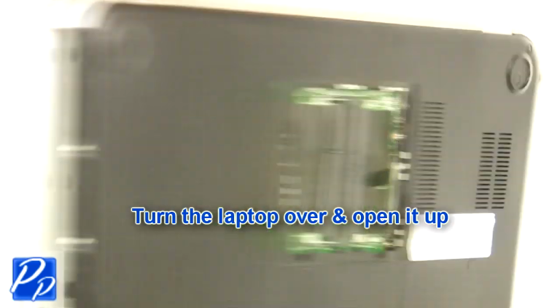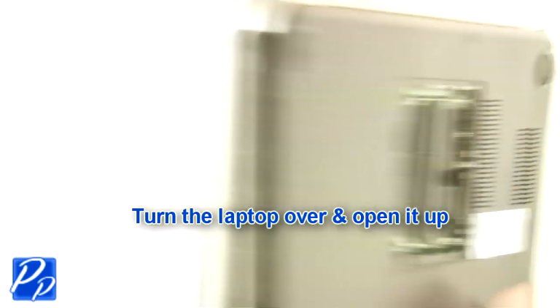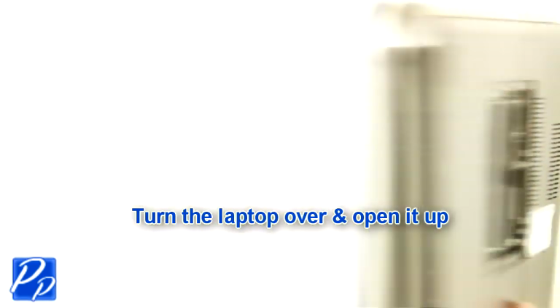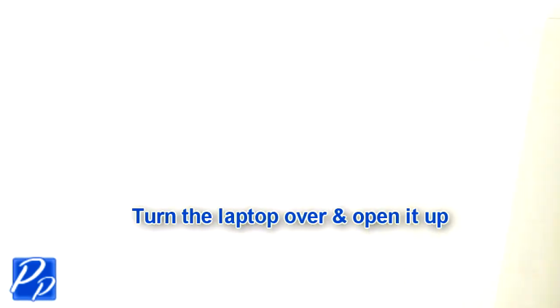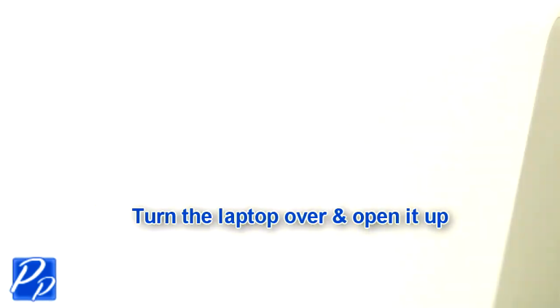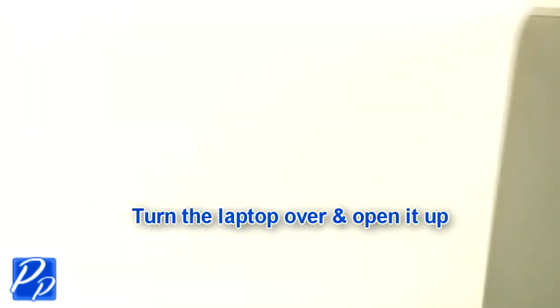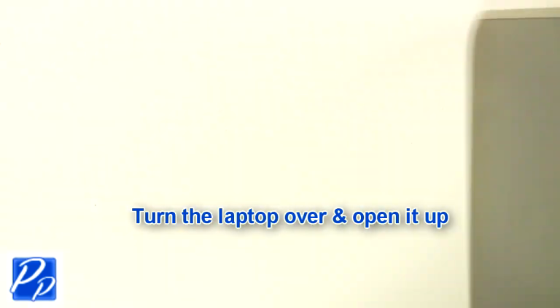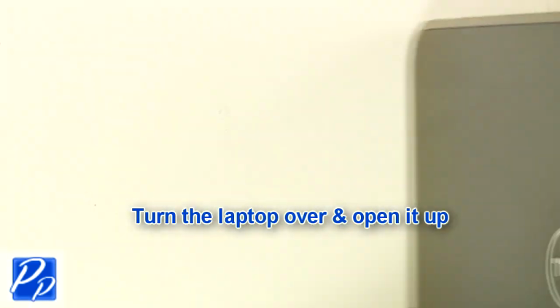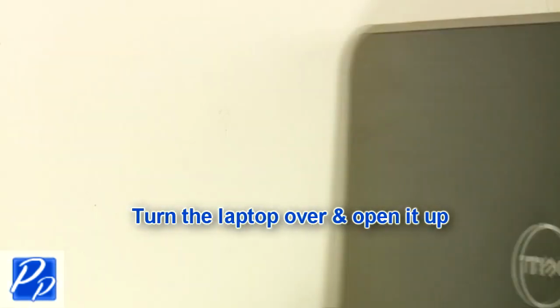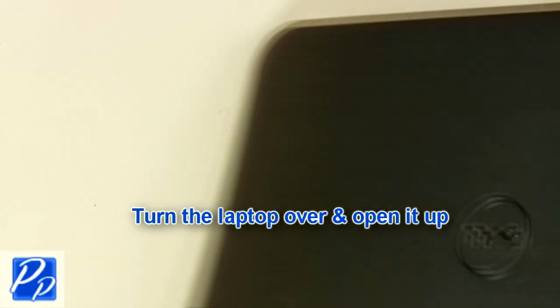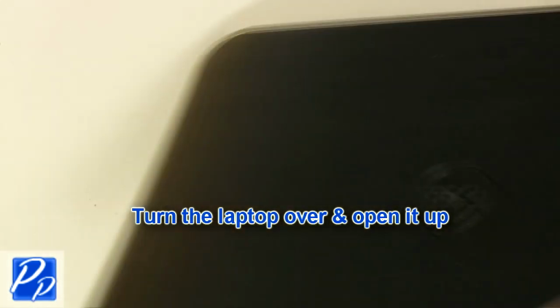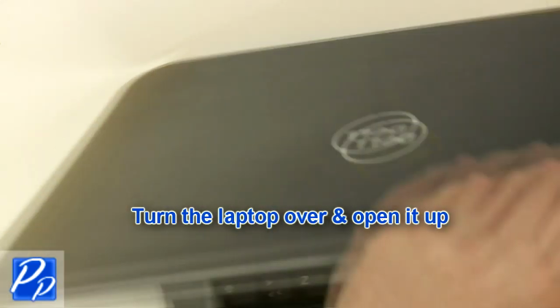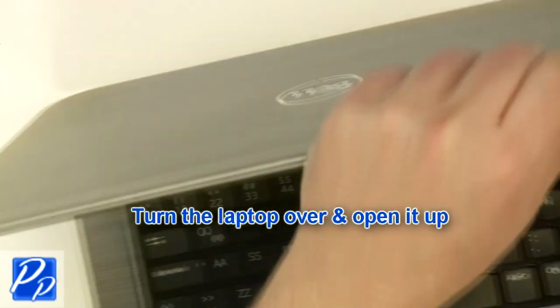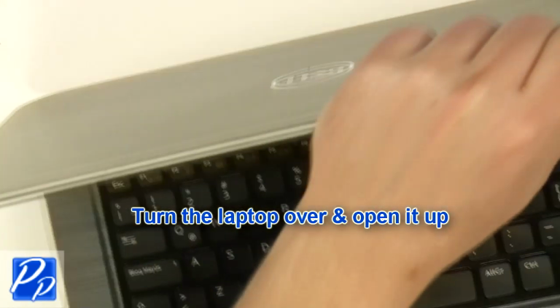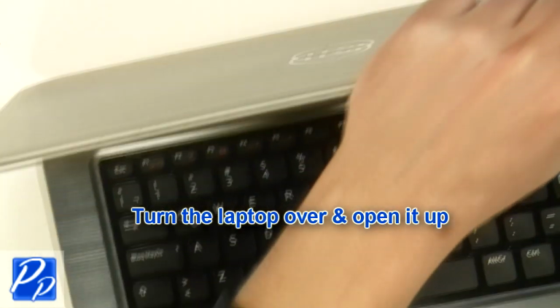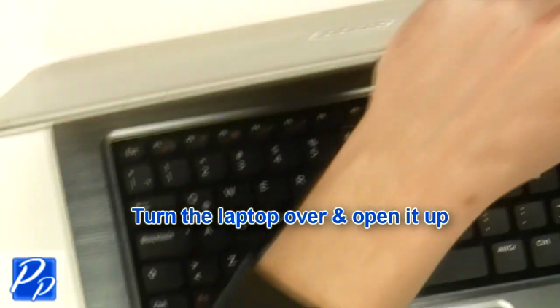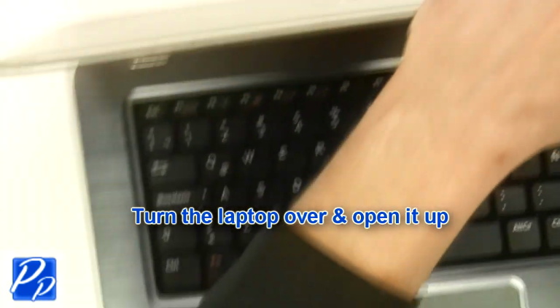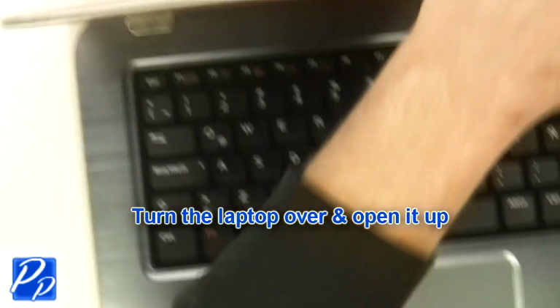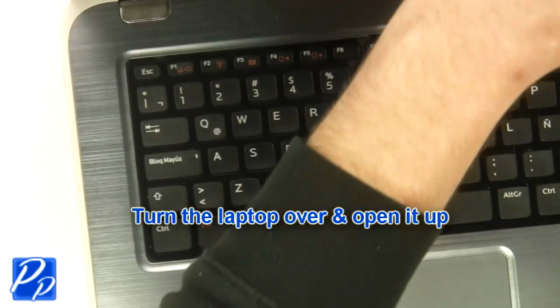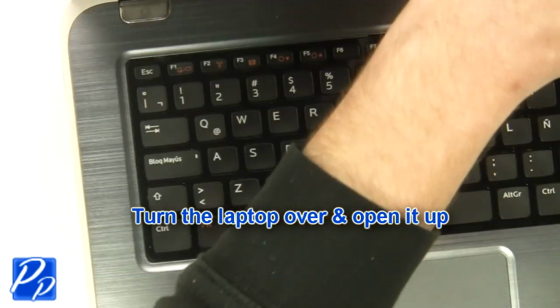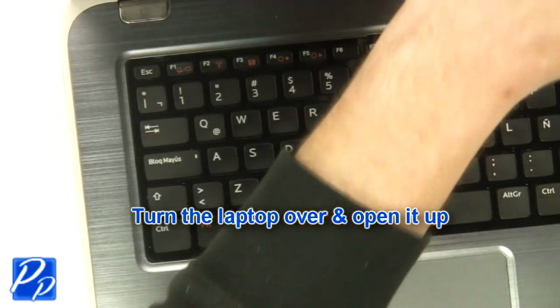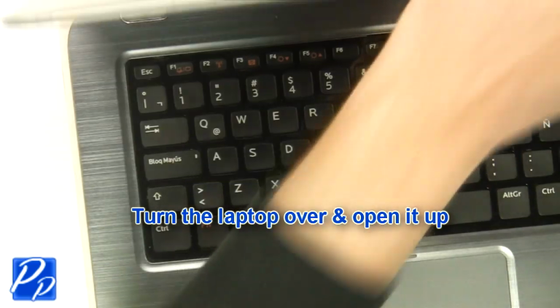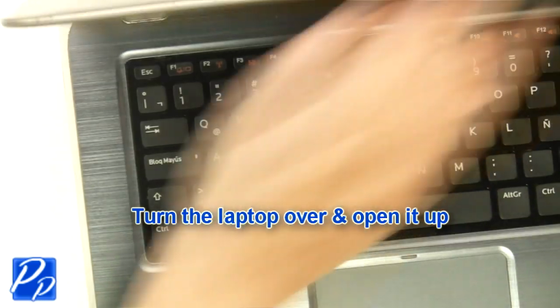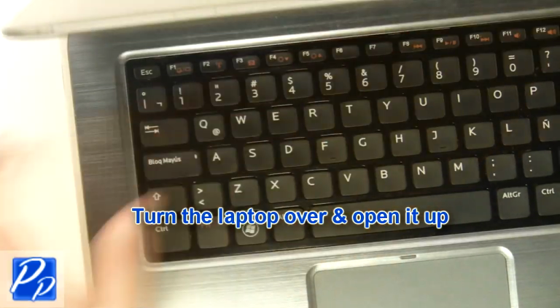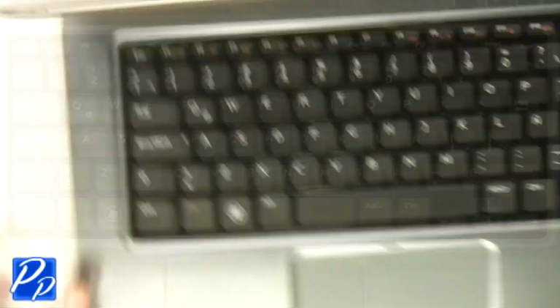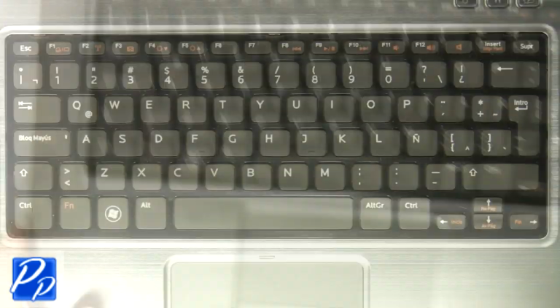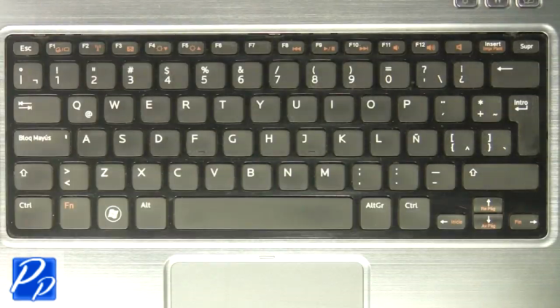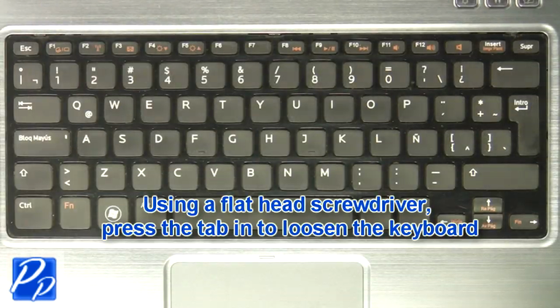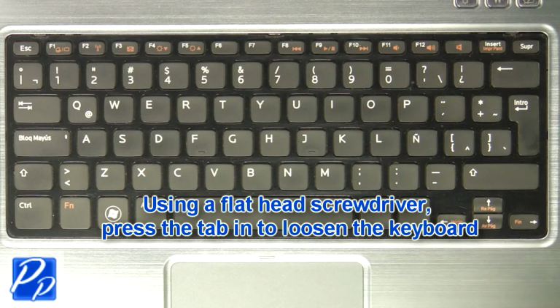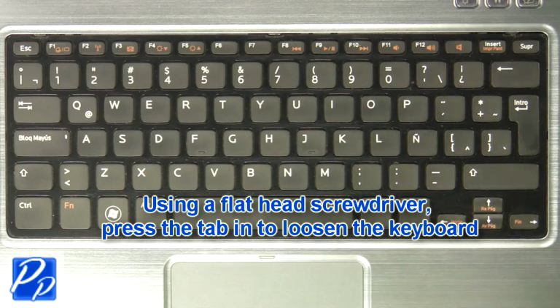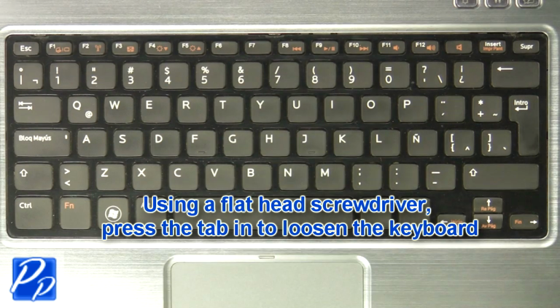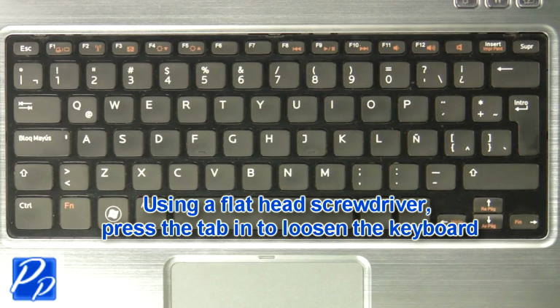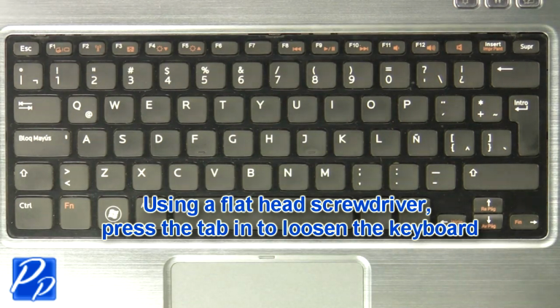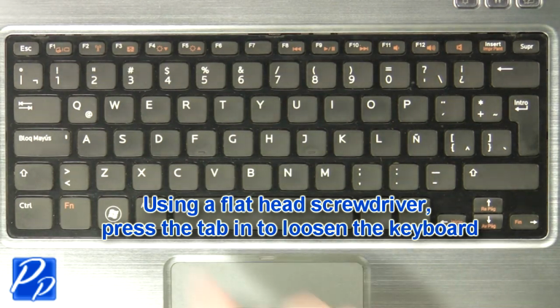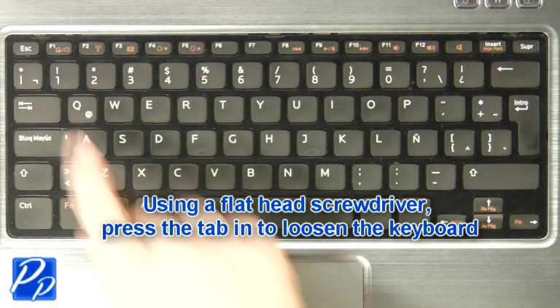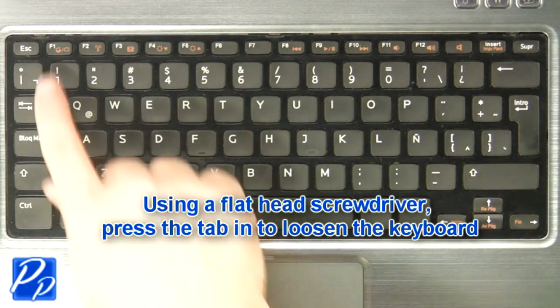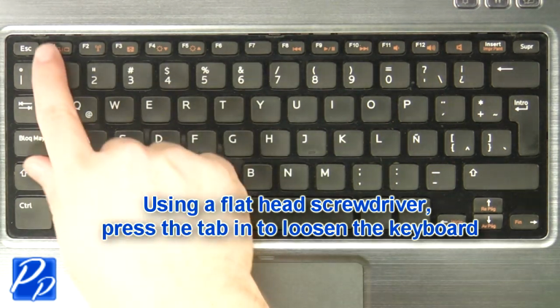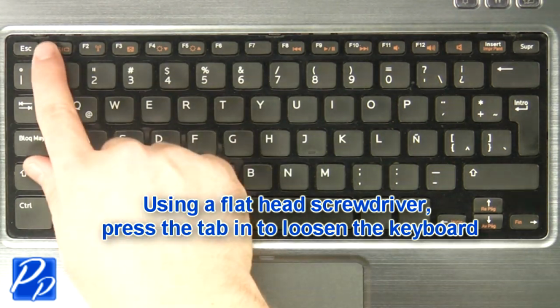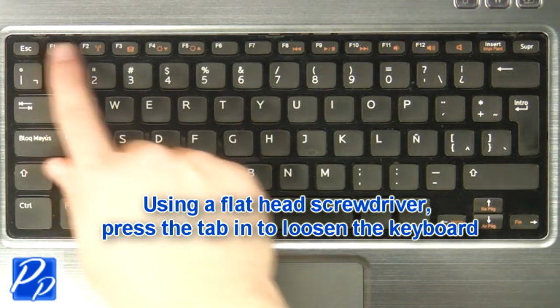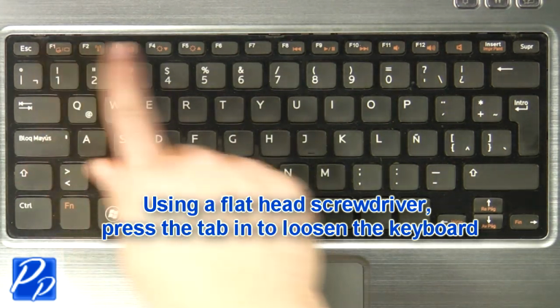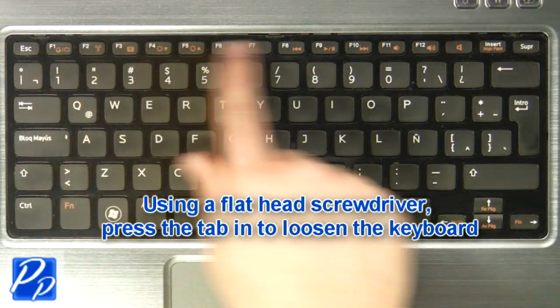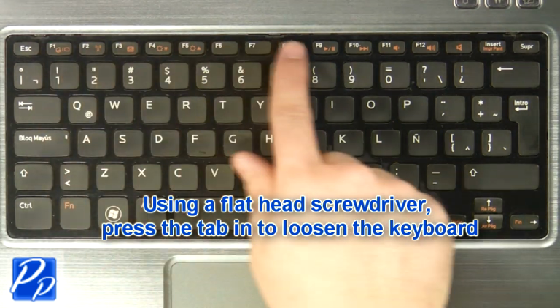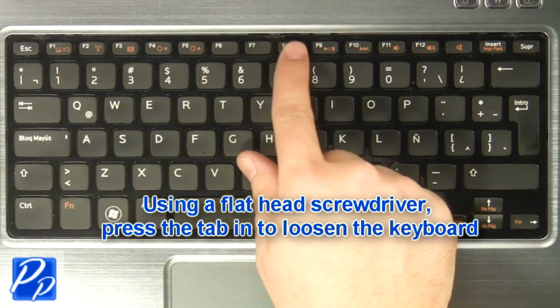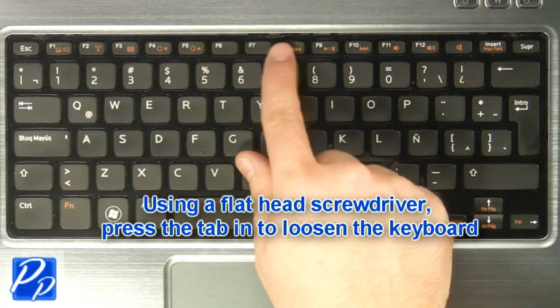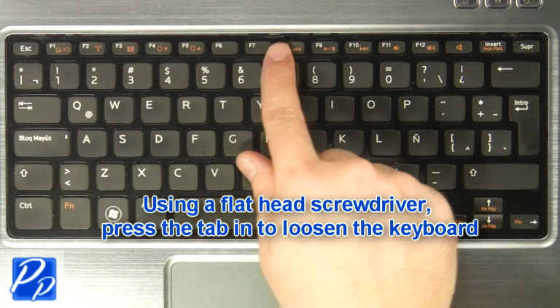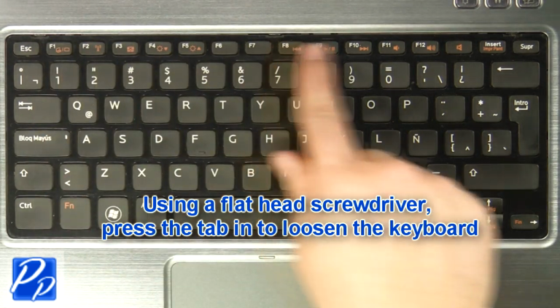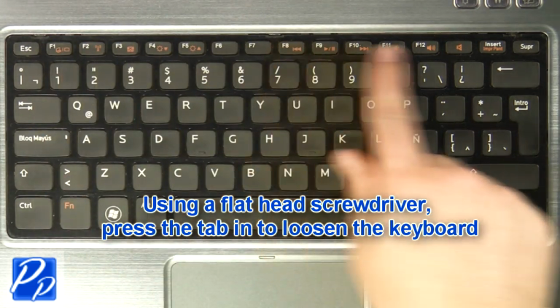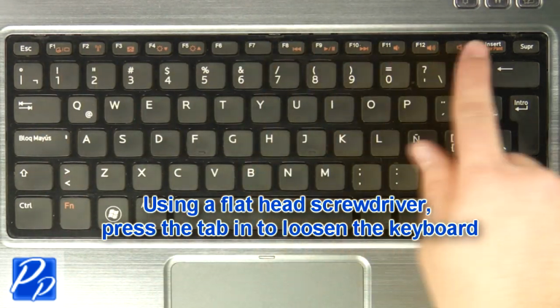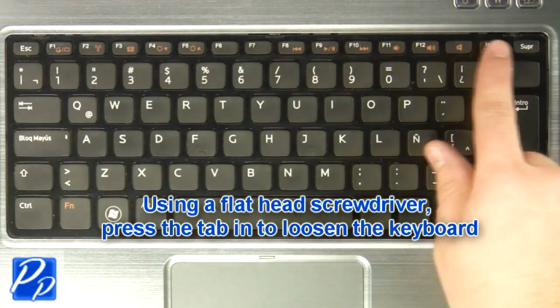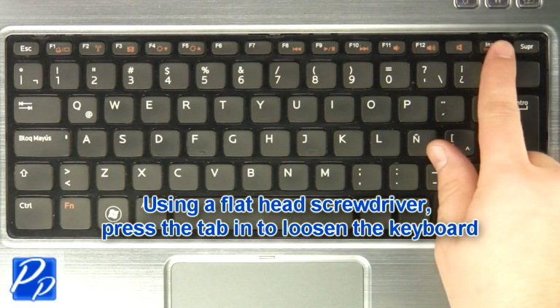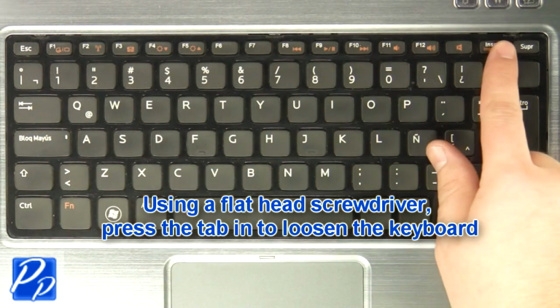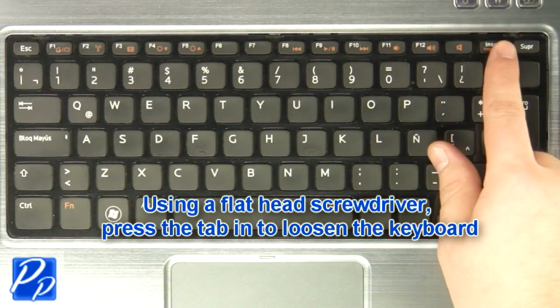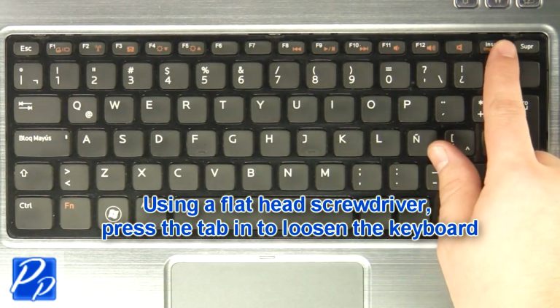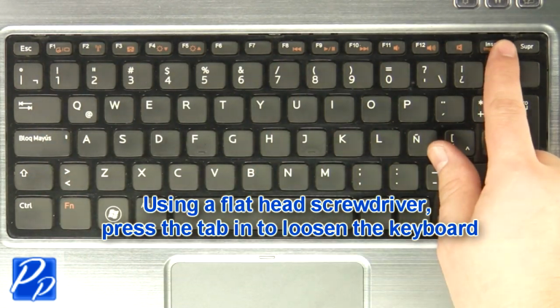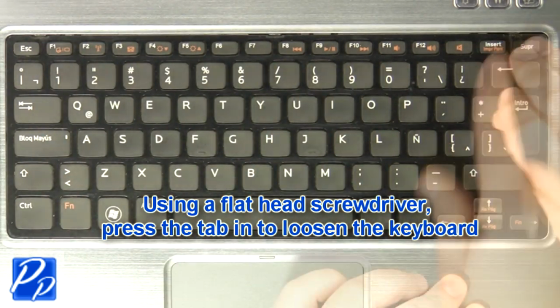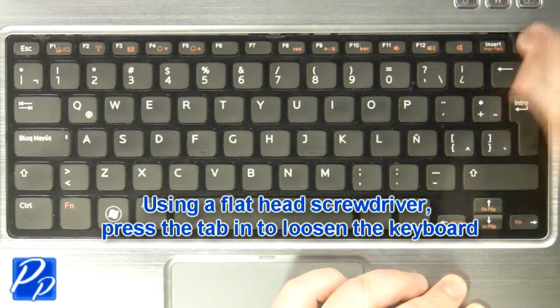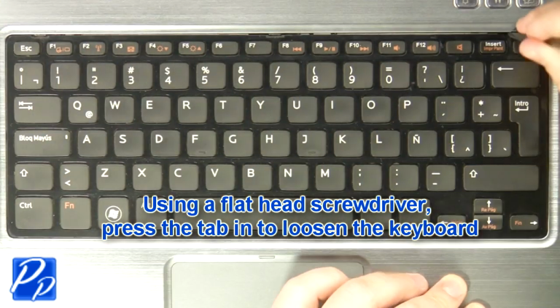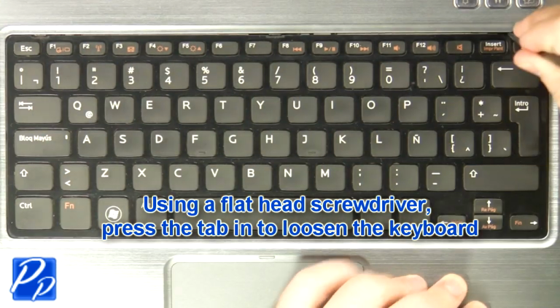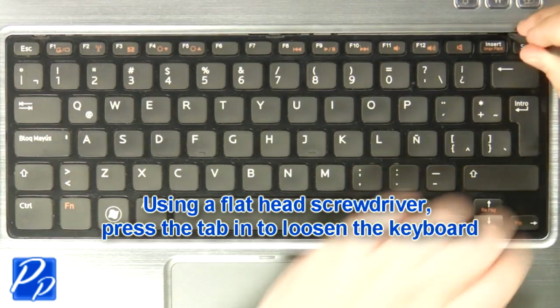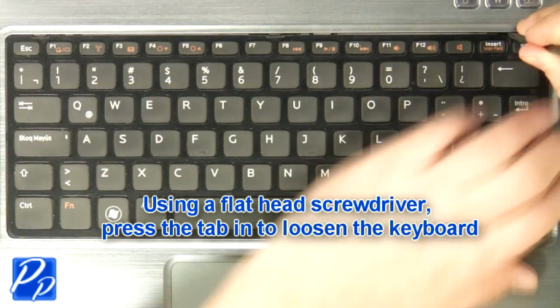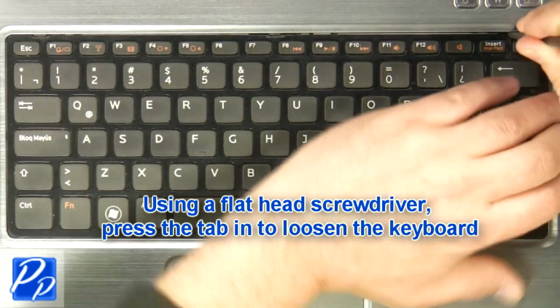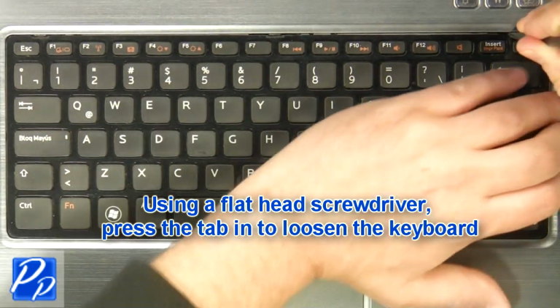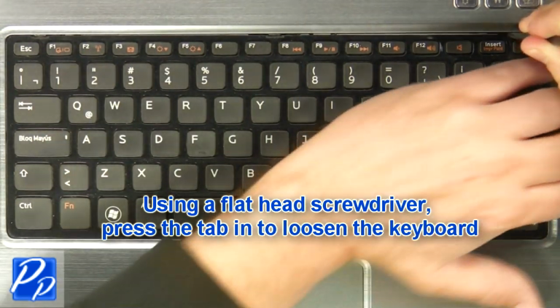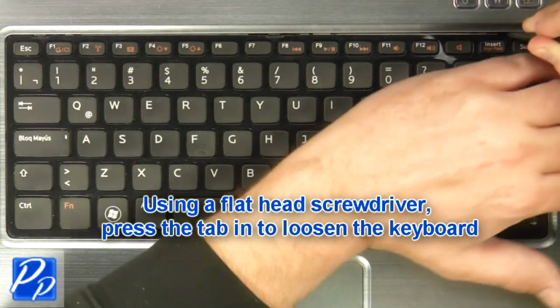Turn the laptop over and open it up. Using a flathead screwdriver, carefully push the keyboard locking tabs in to loosen the keyboard.